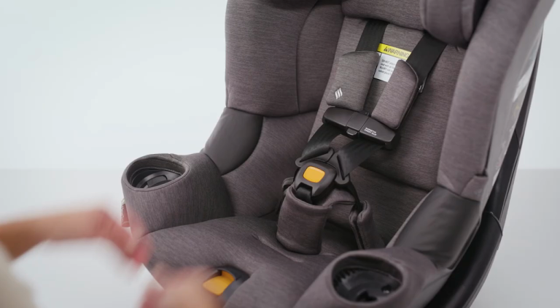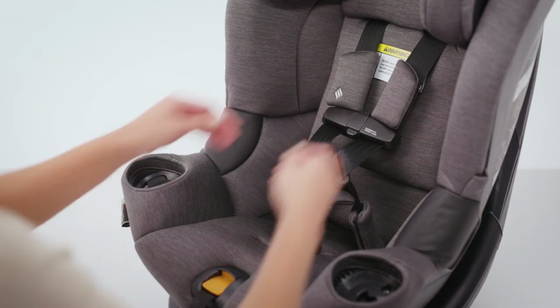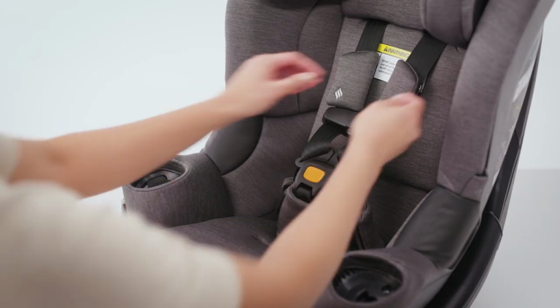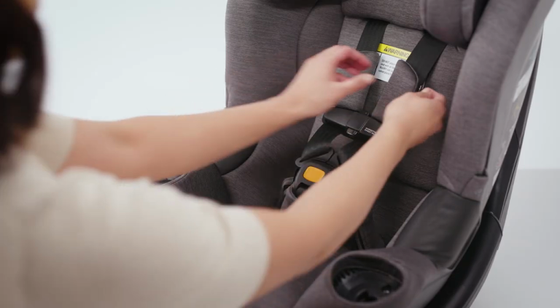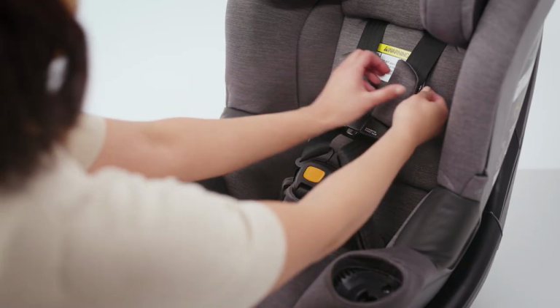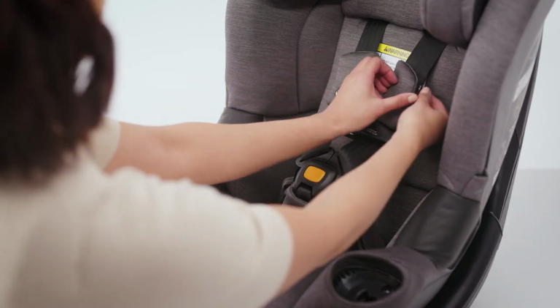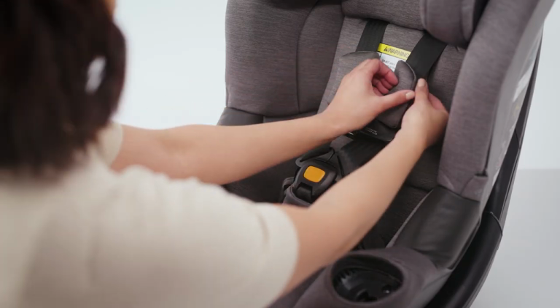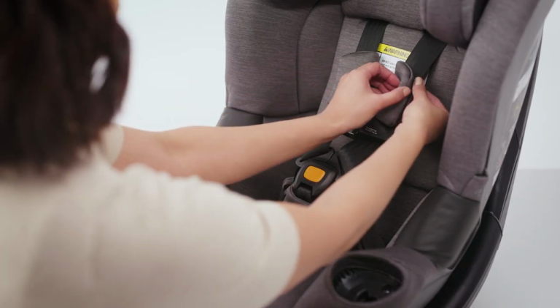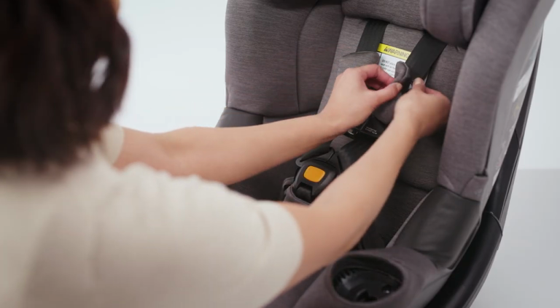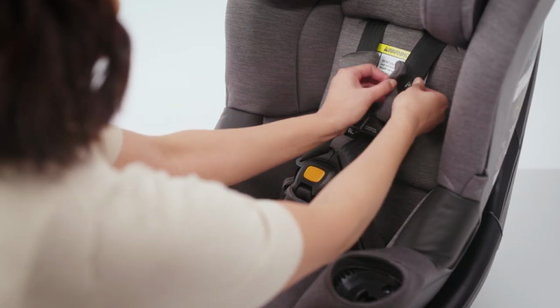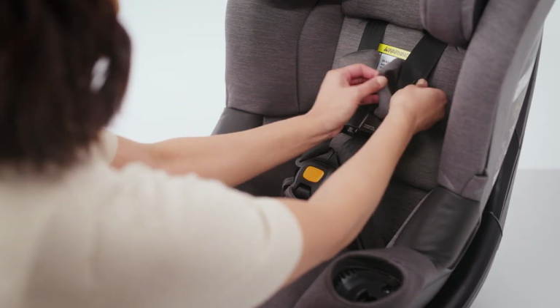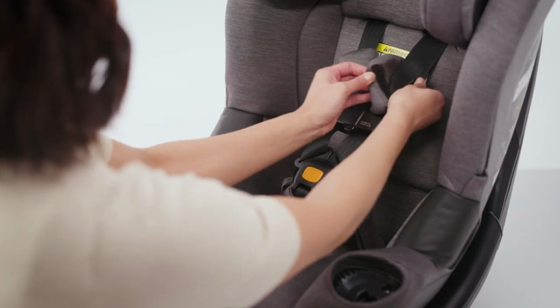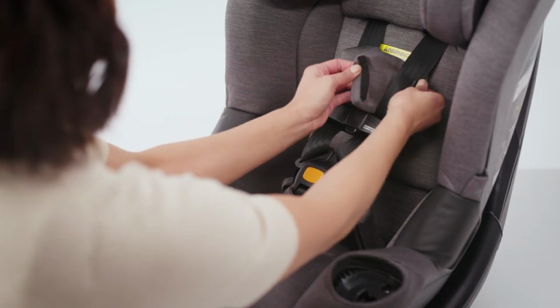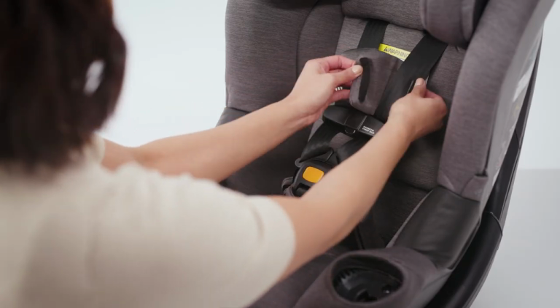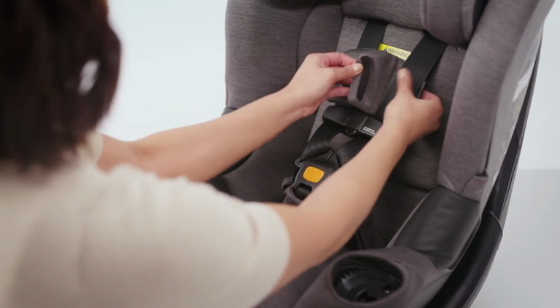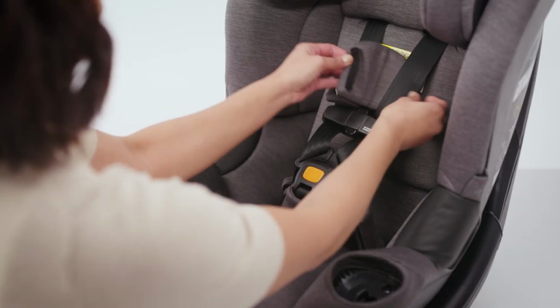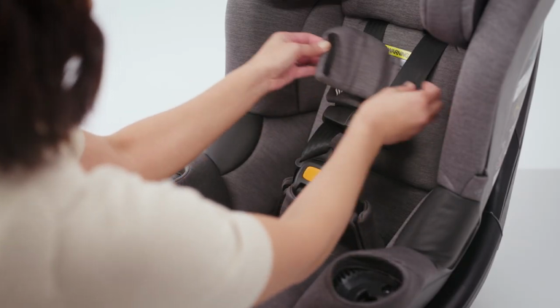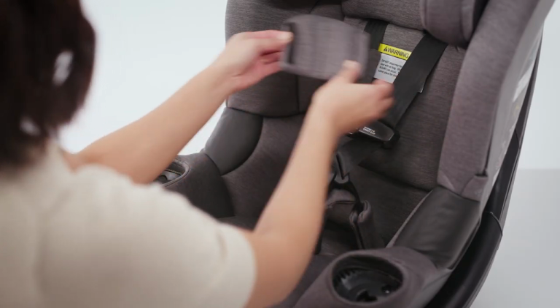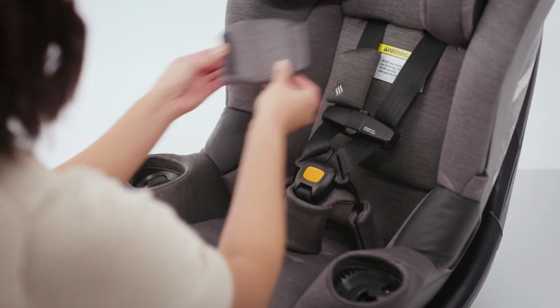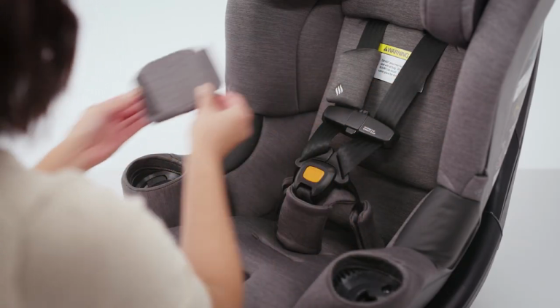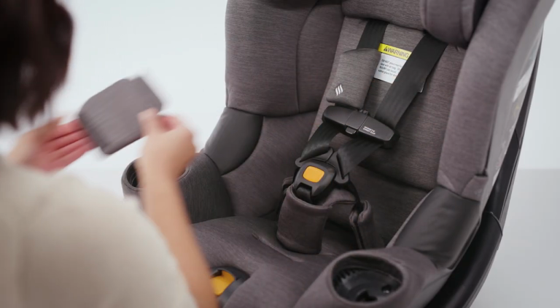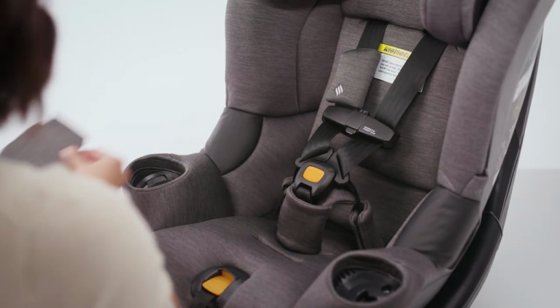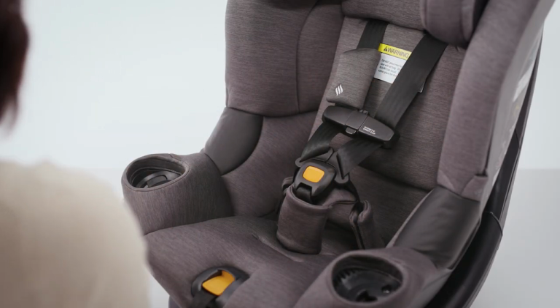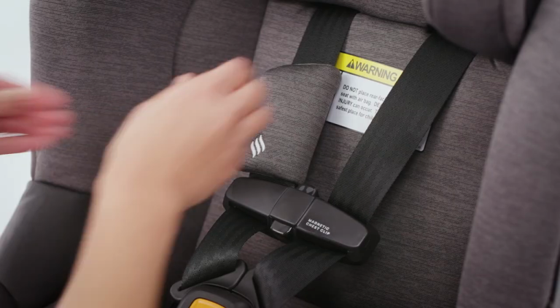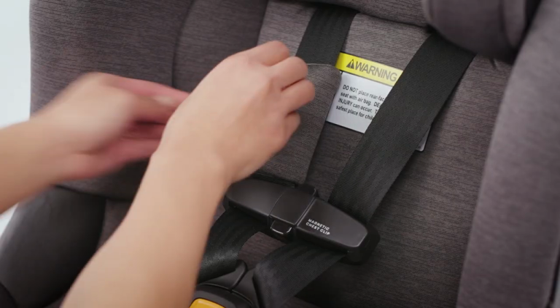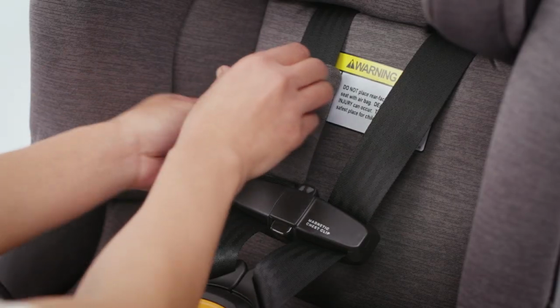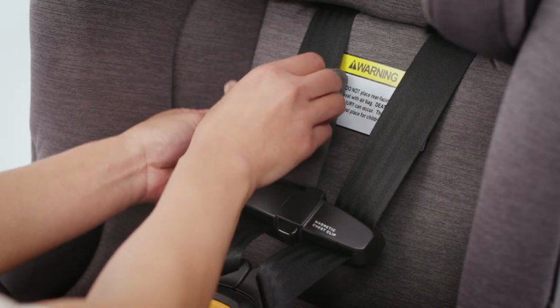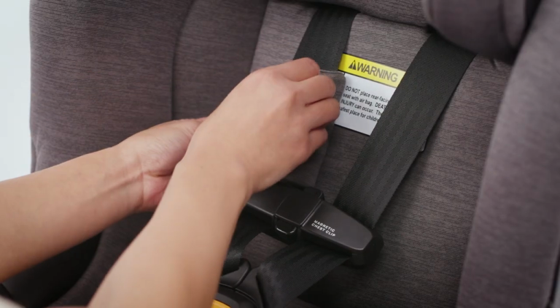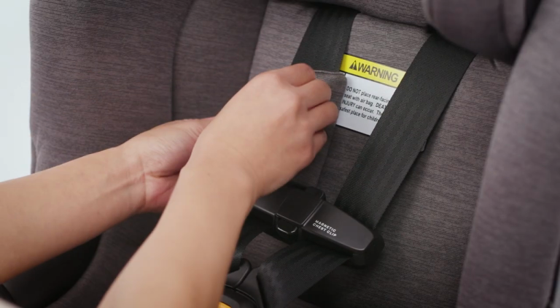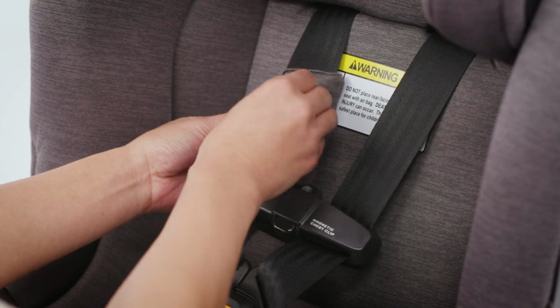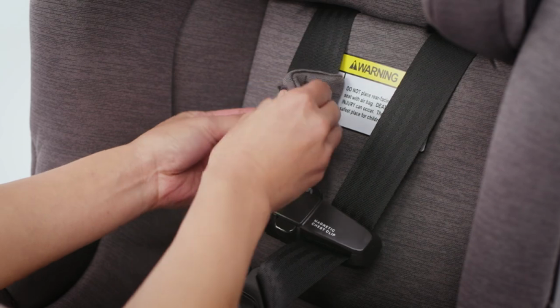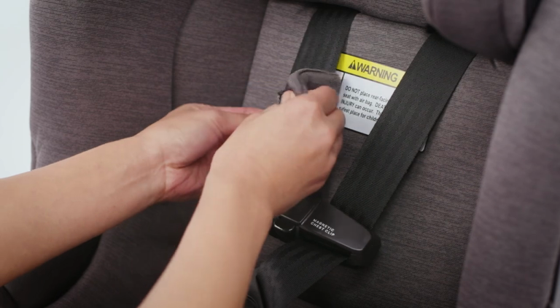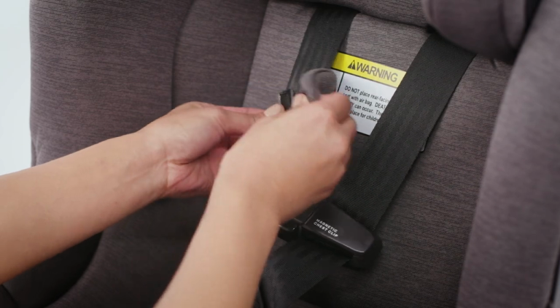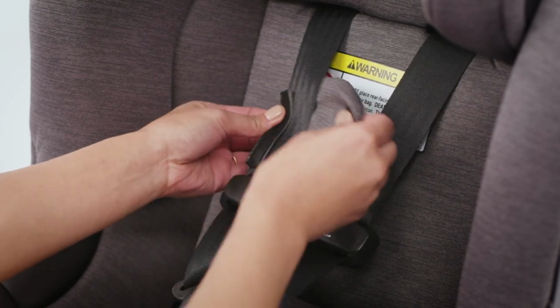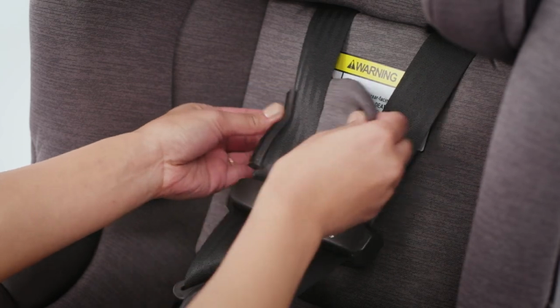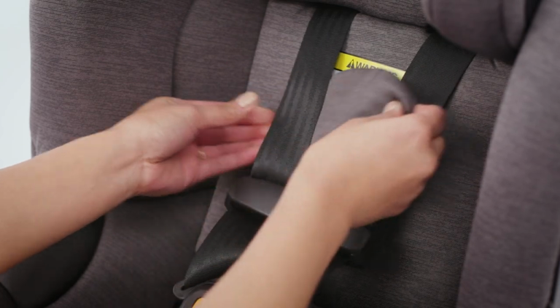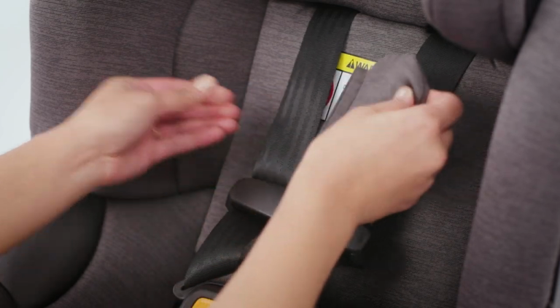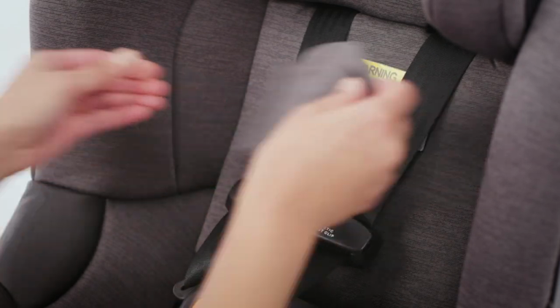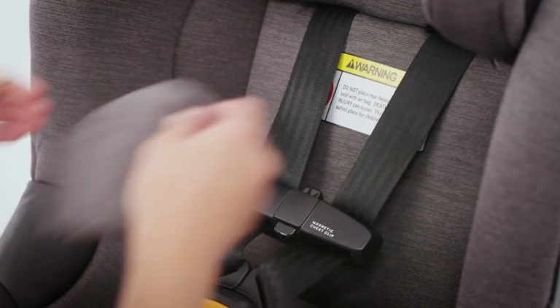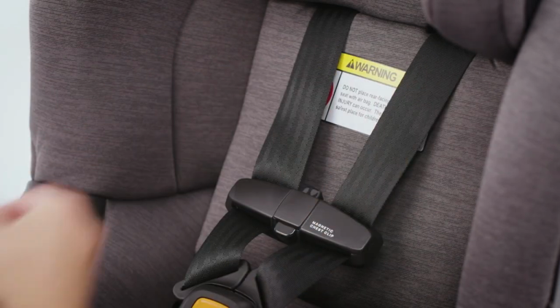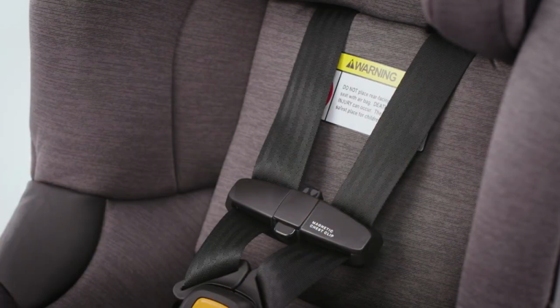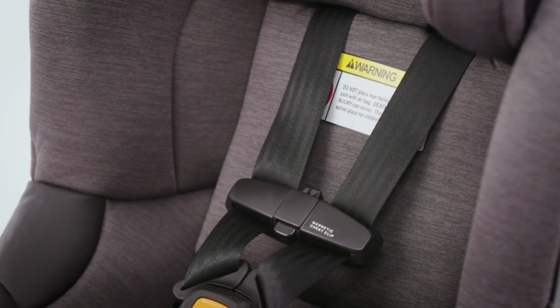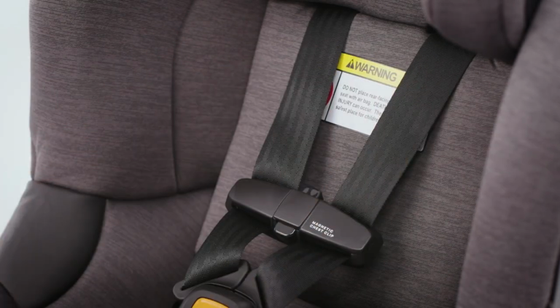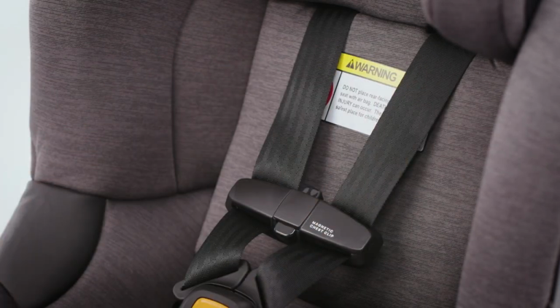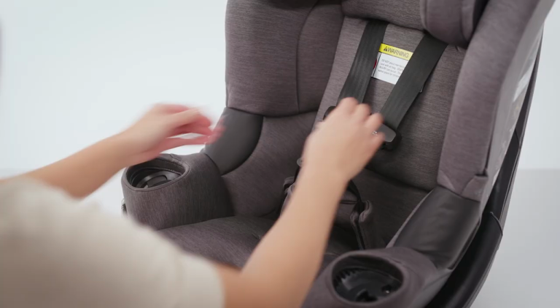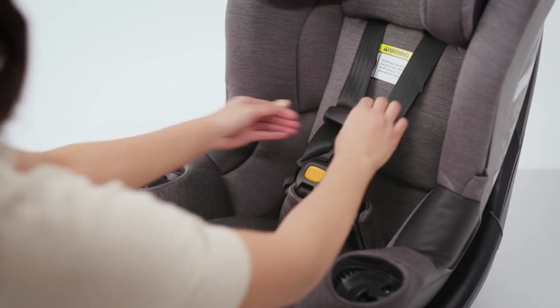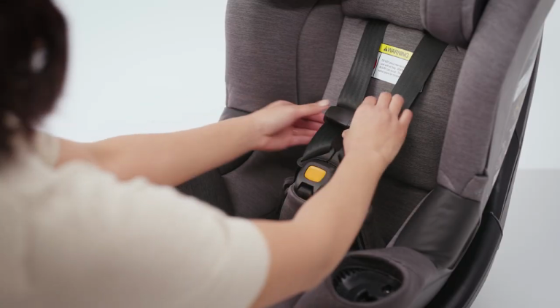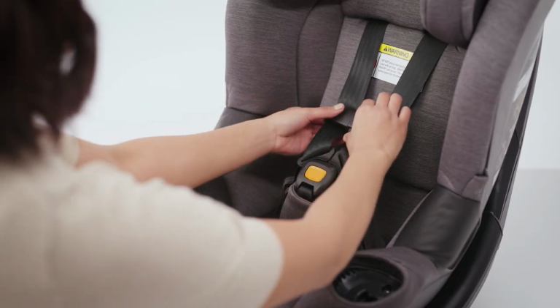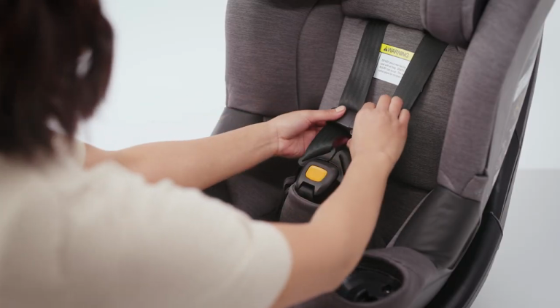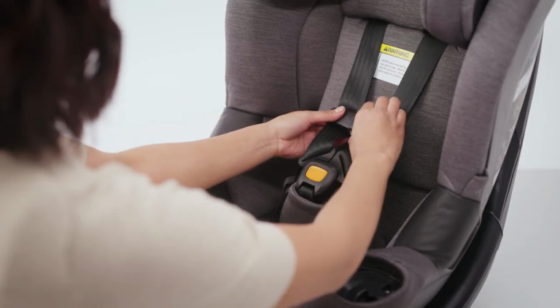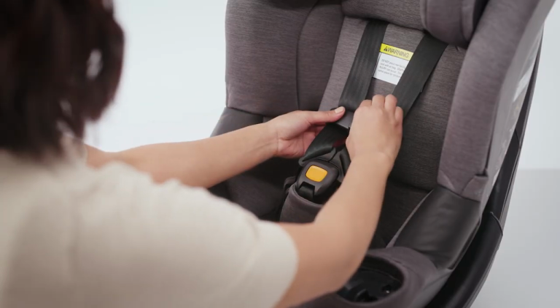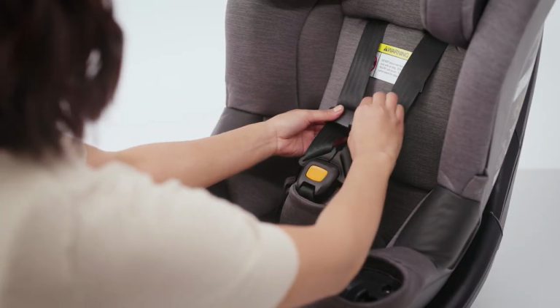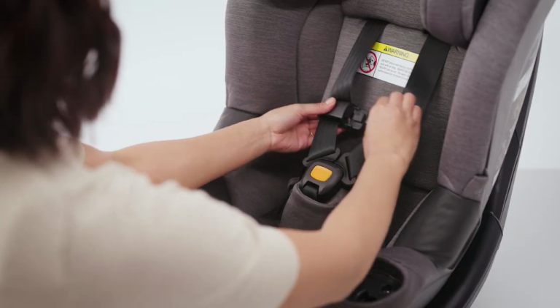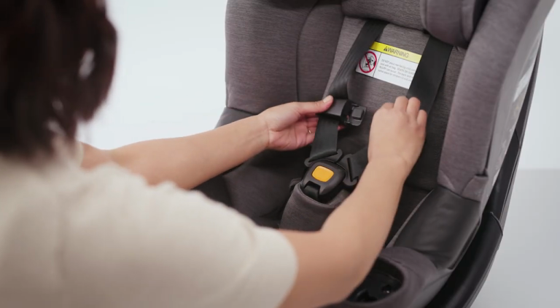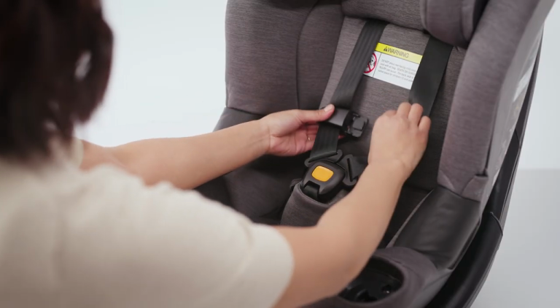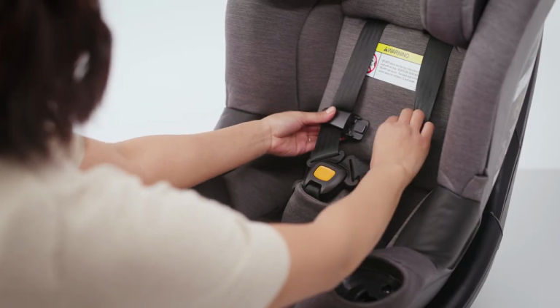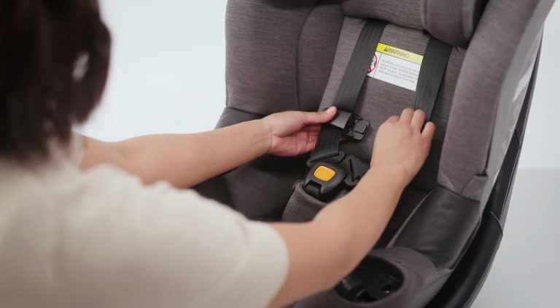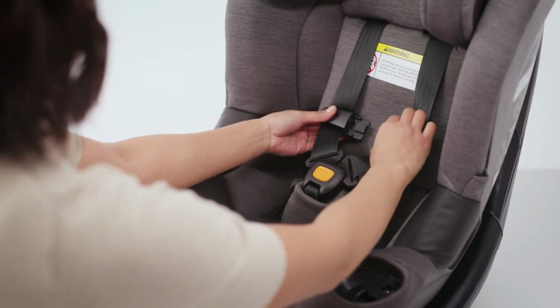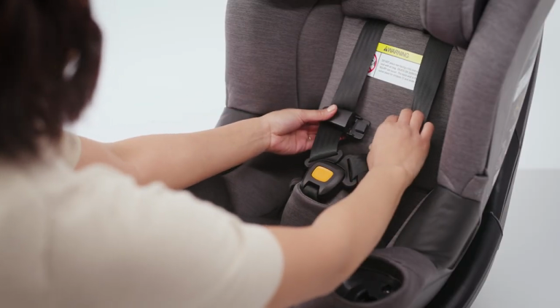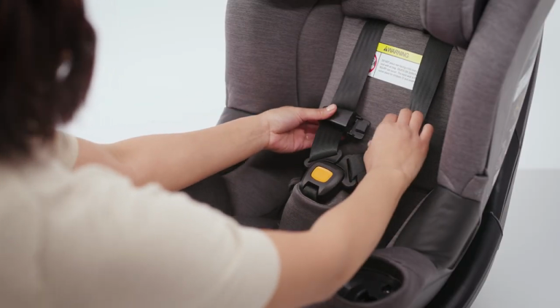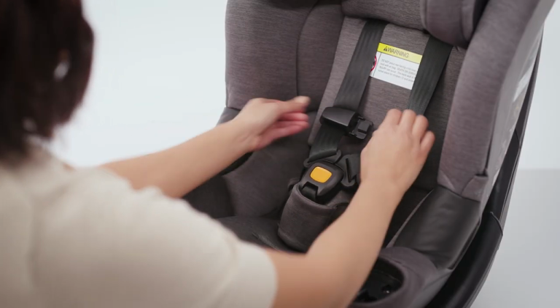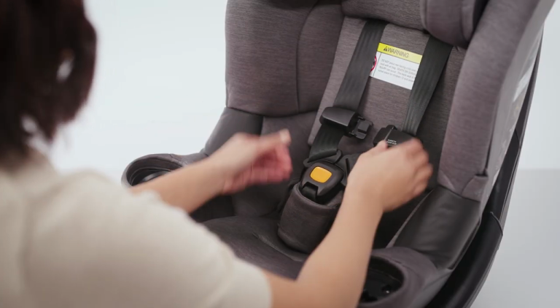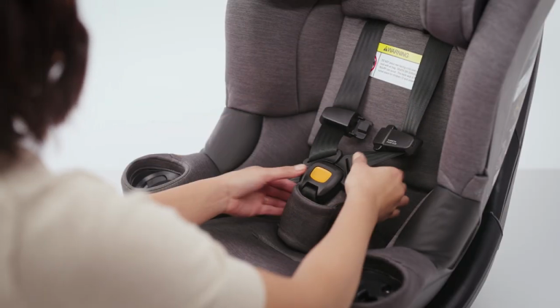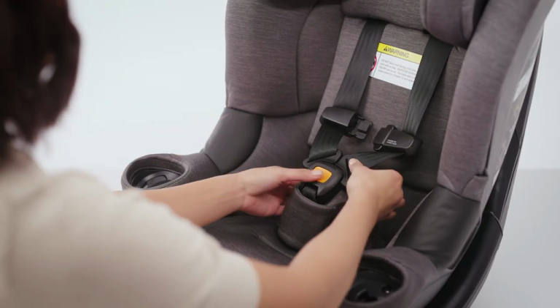Remove the shoulder pads by unhooking the velcro and gently removing the pads. Unbuckle the chest clip and harness buckle.